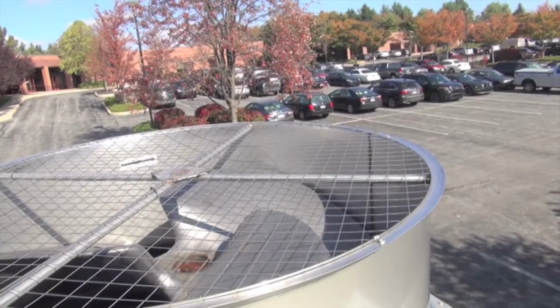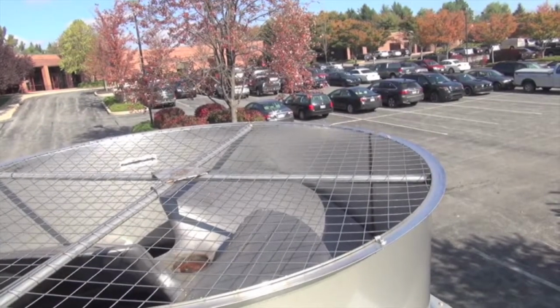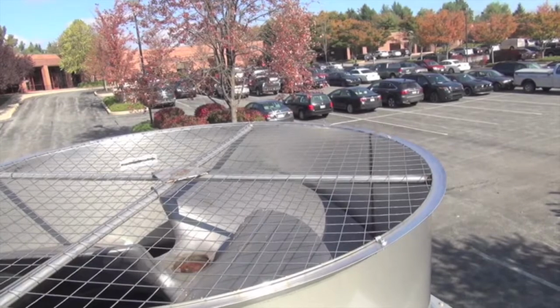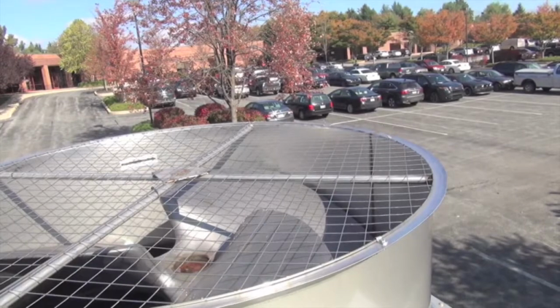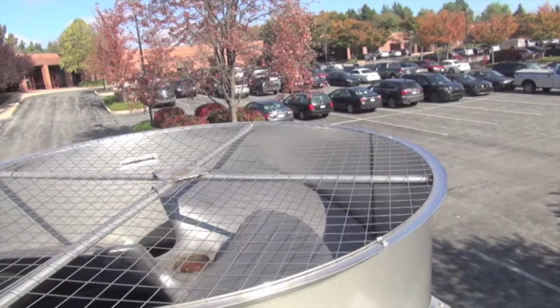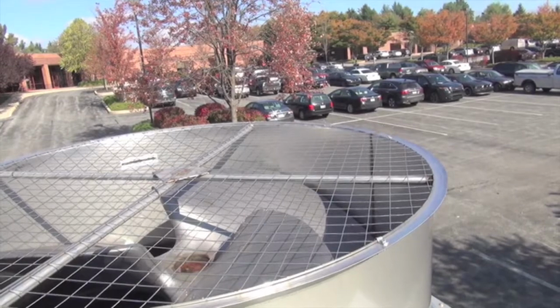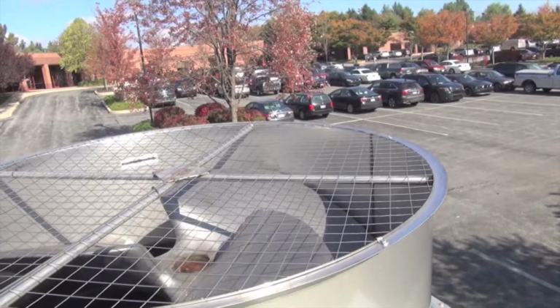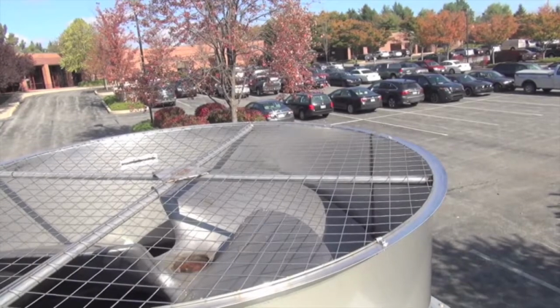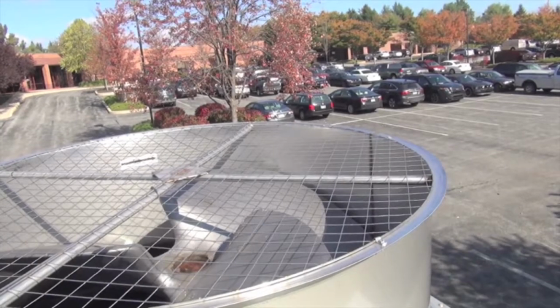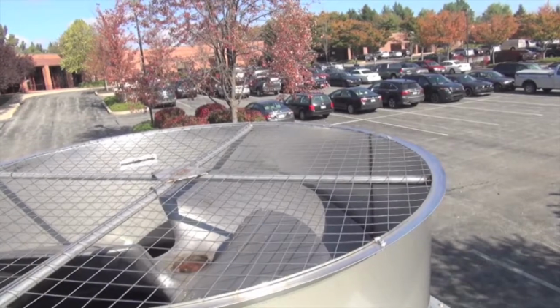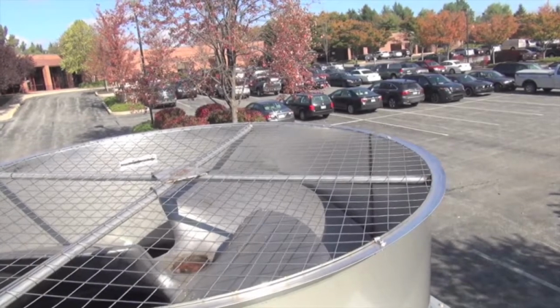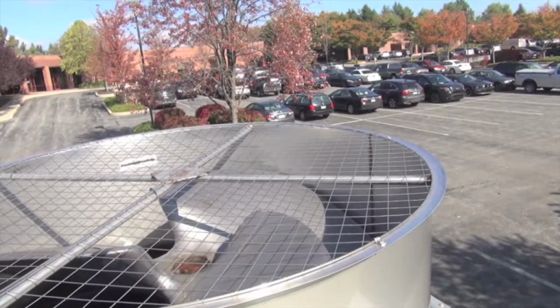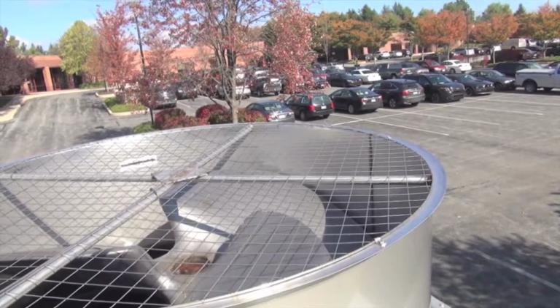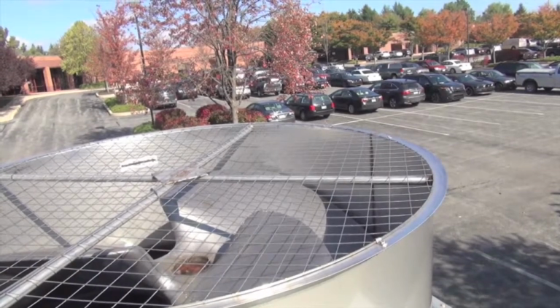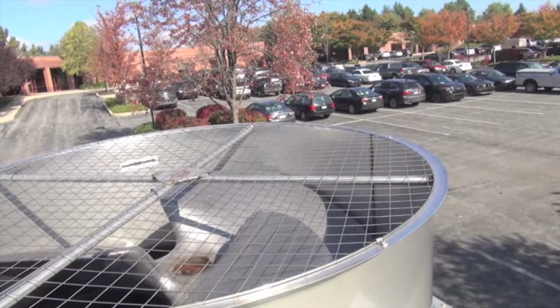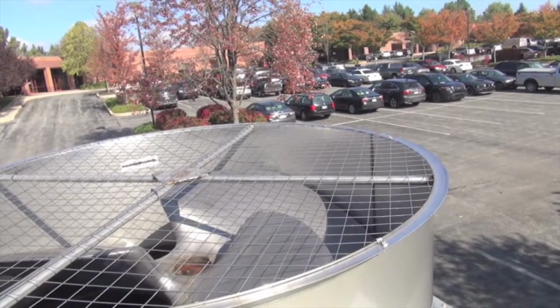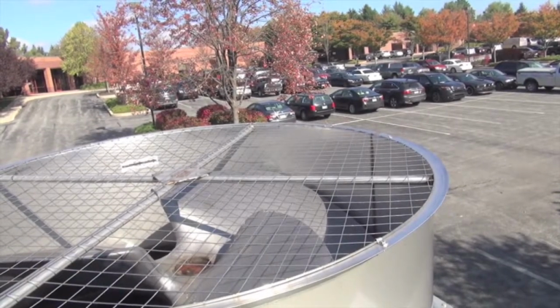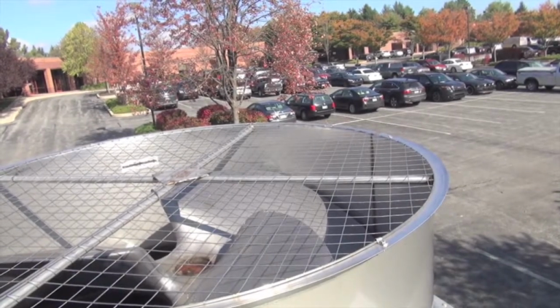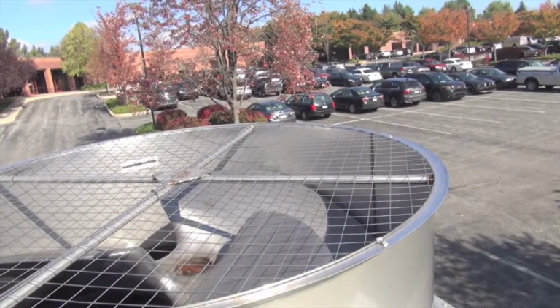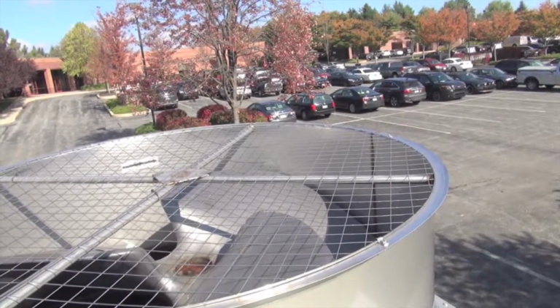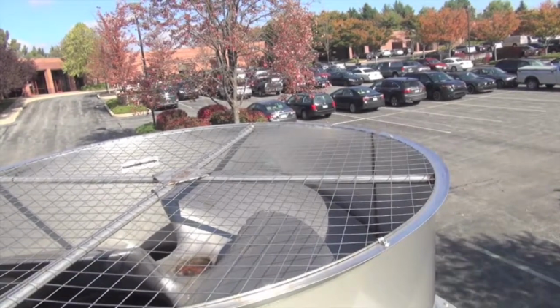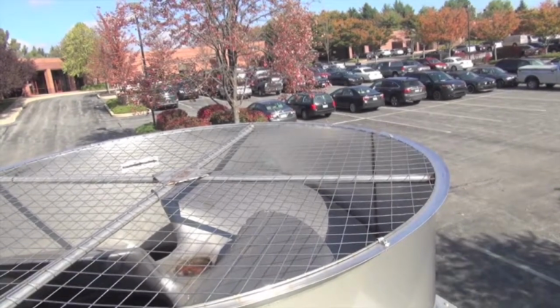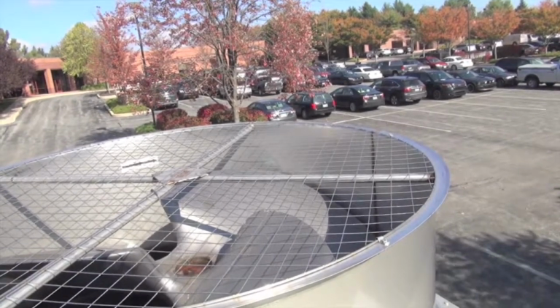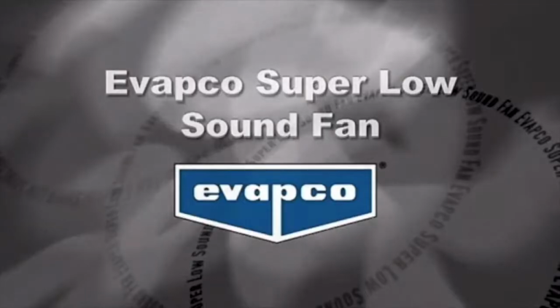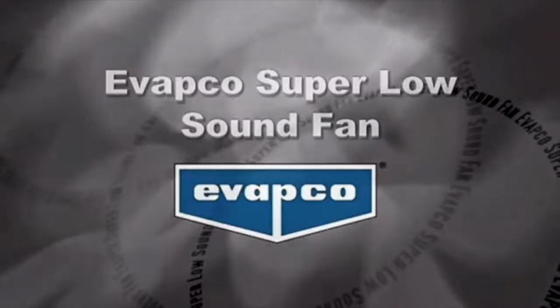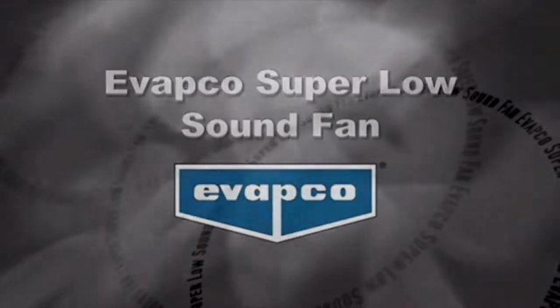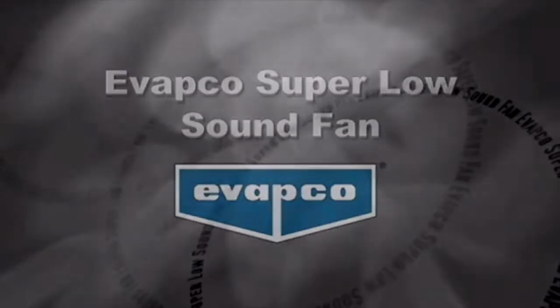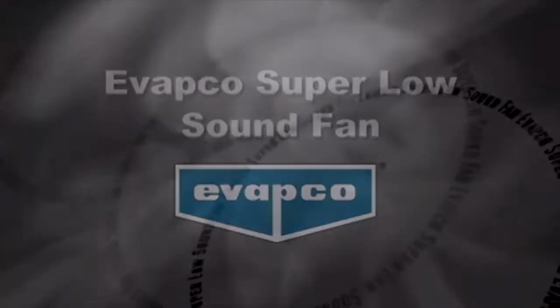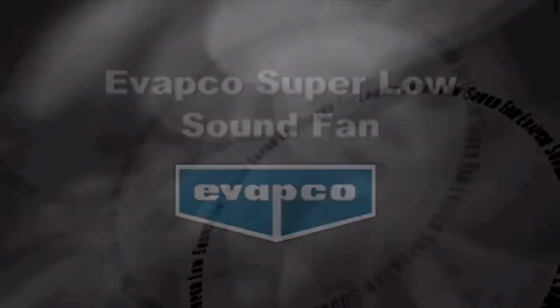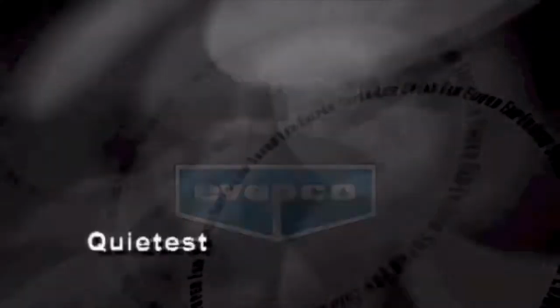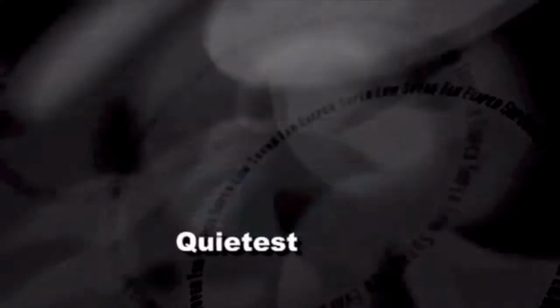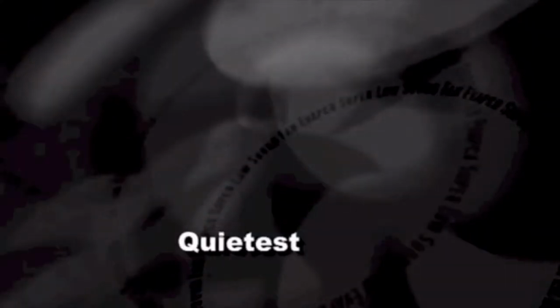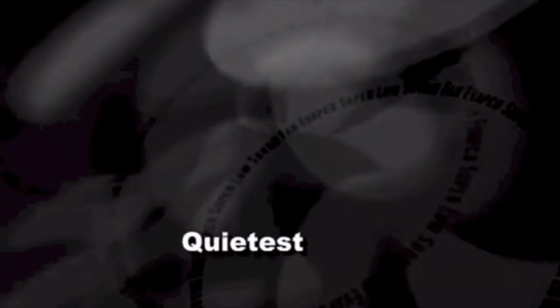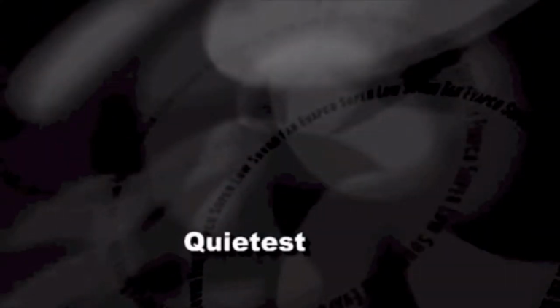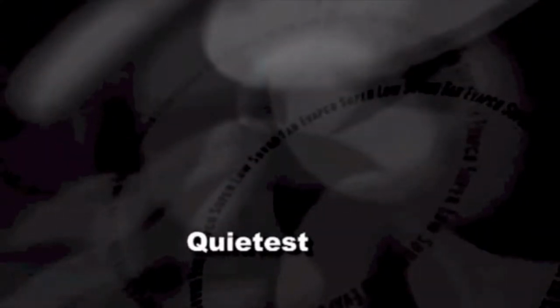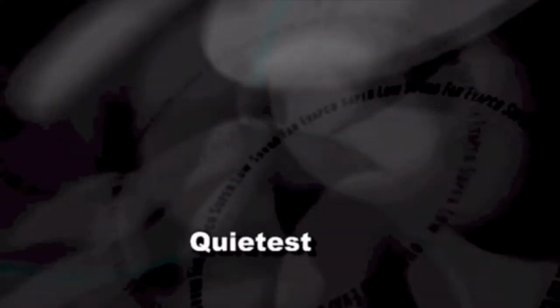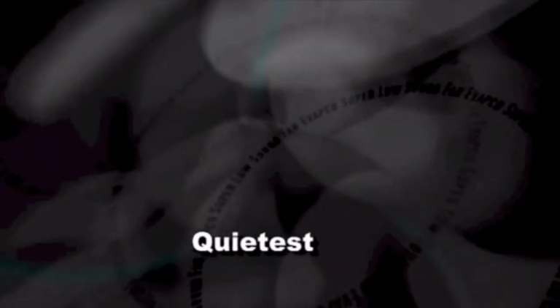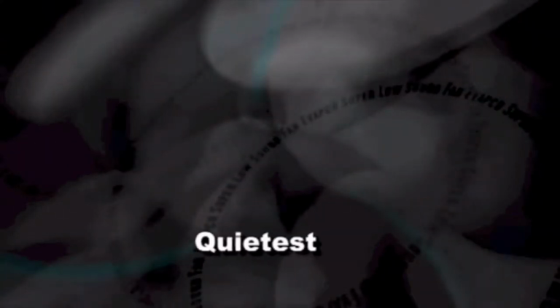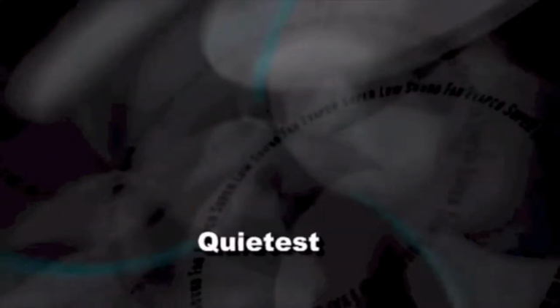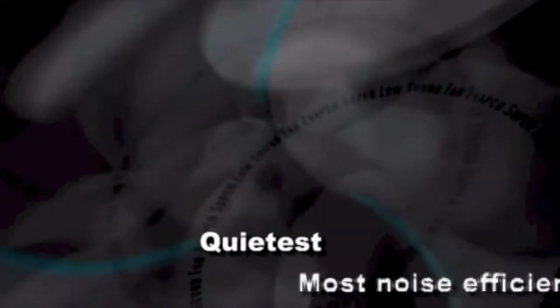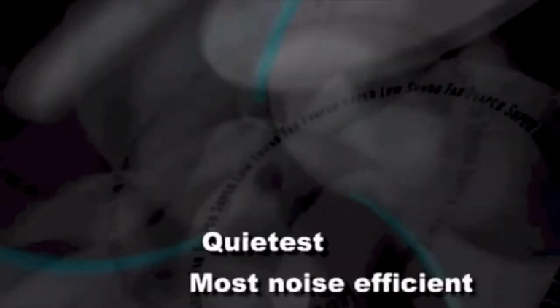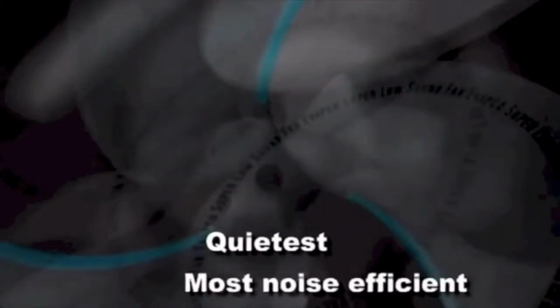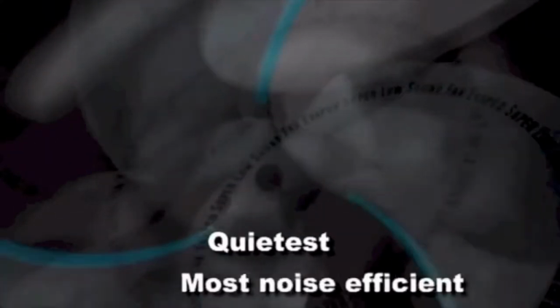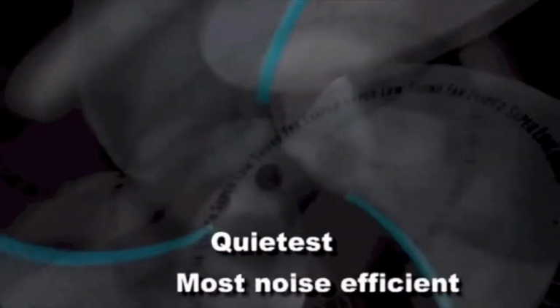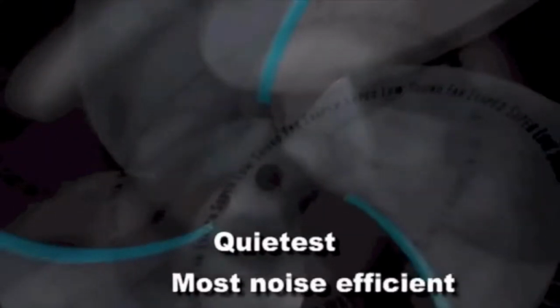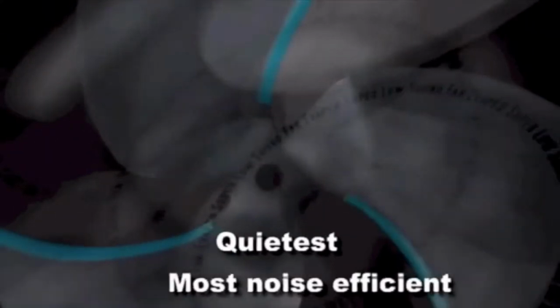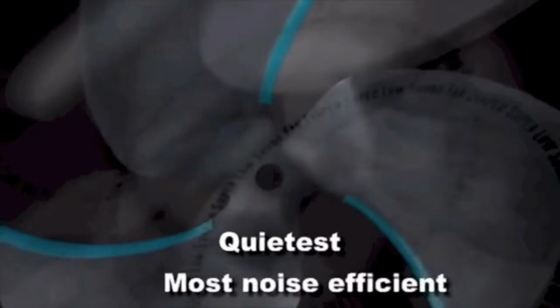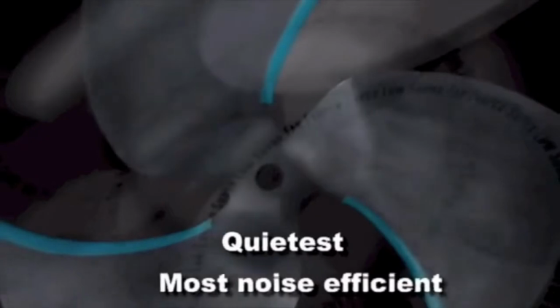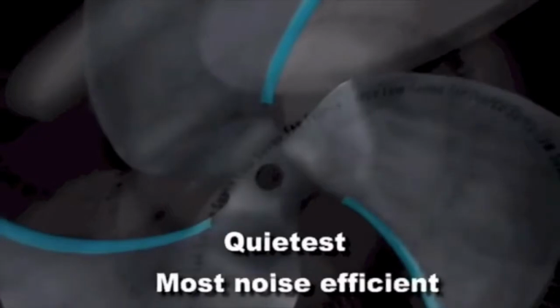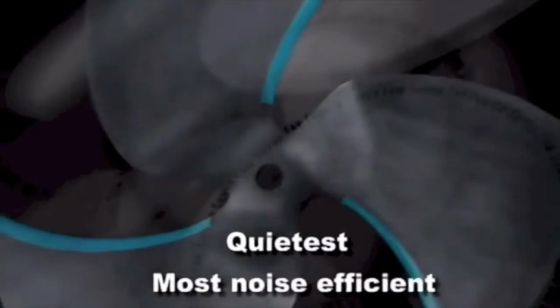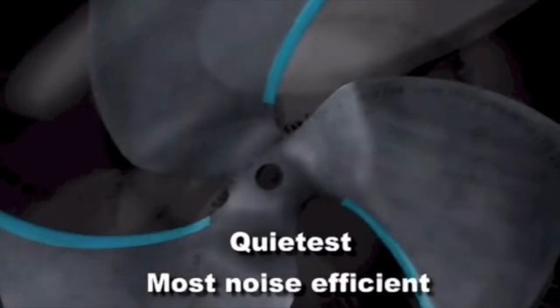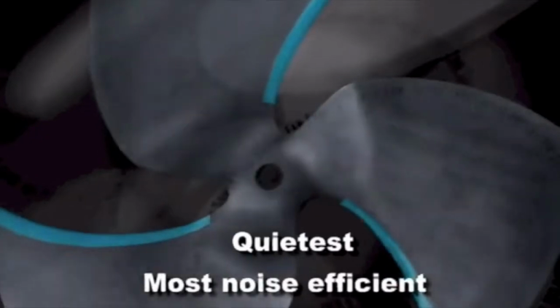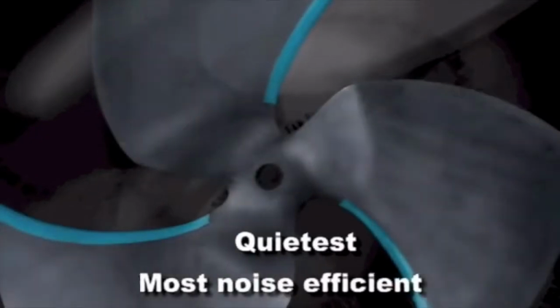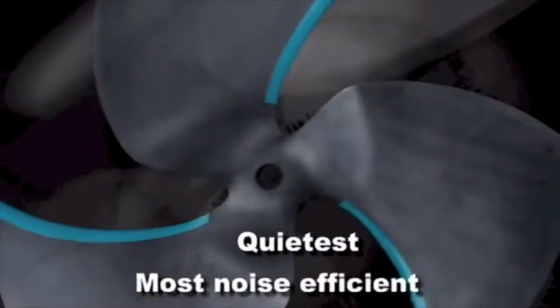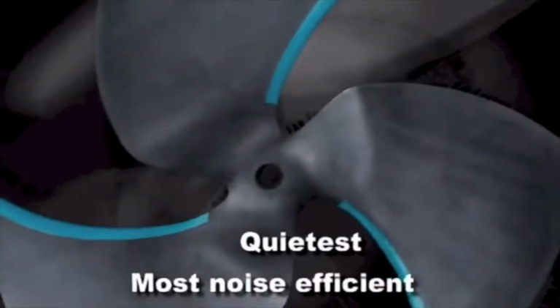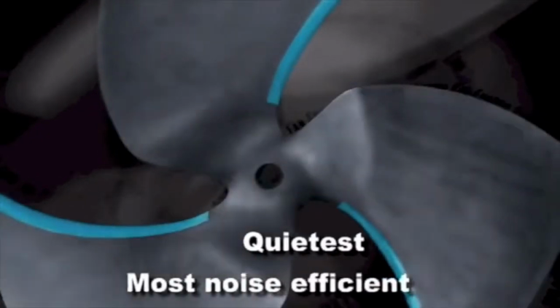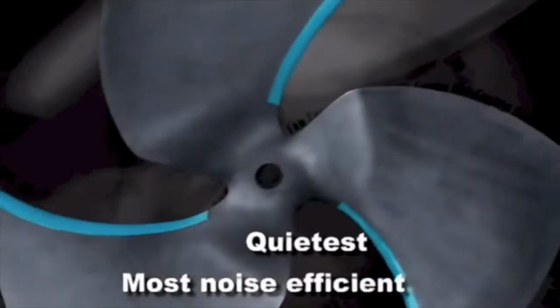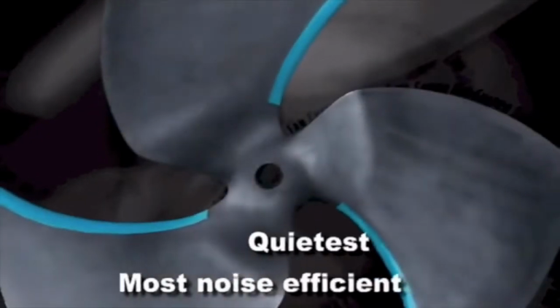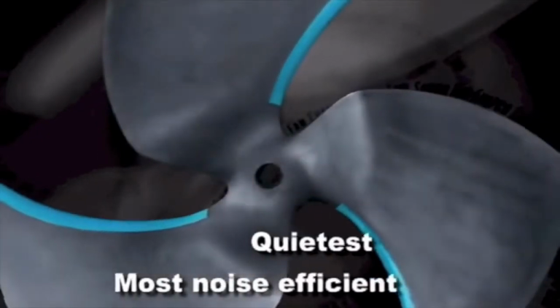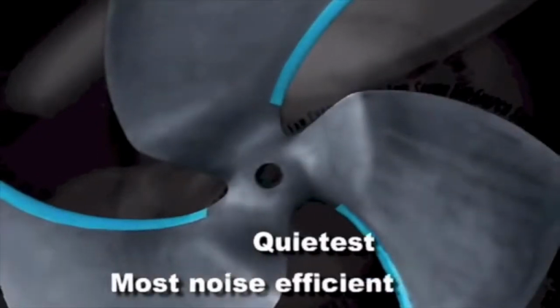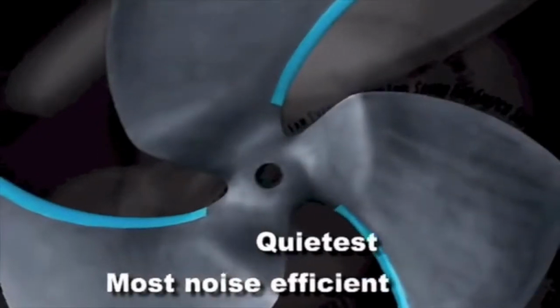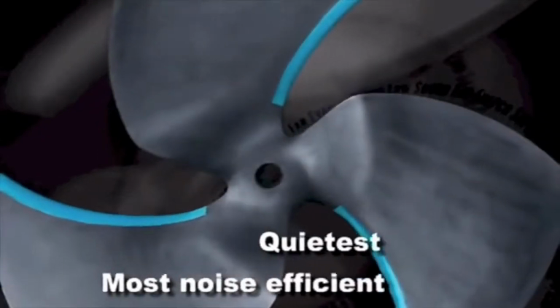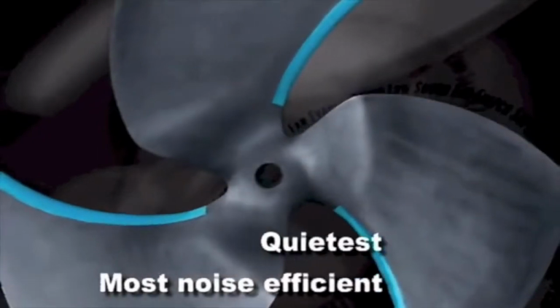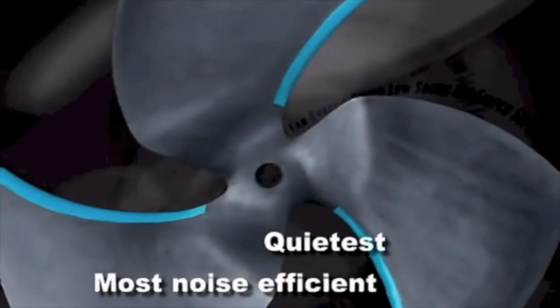Low sound fan options include the super low sound fan, which allows for a 9 to 15 dBA reduction.